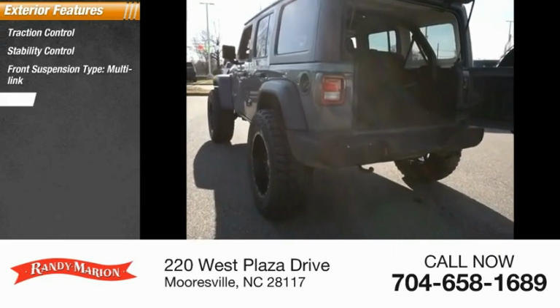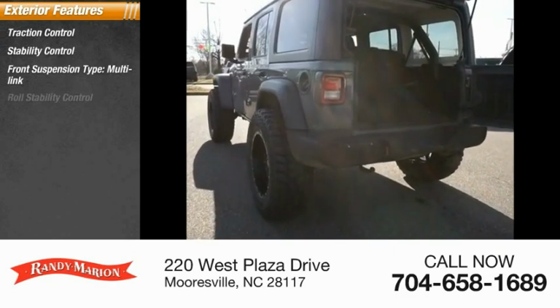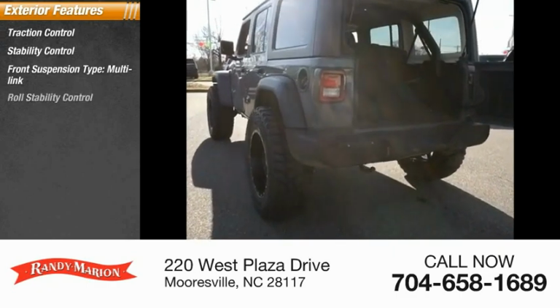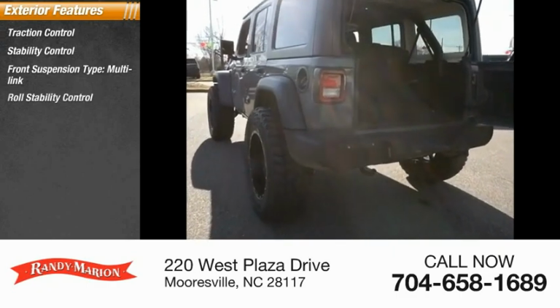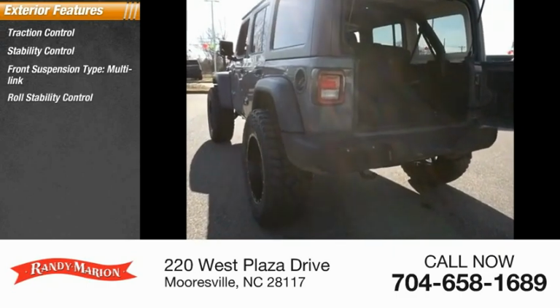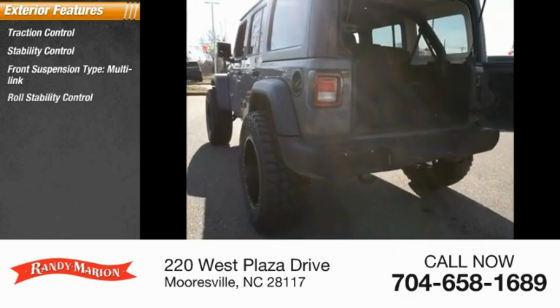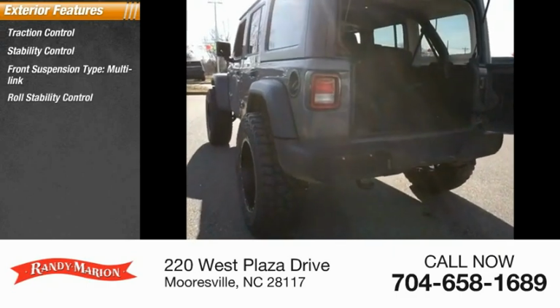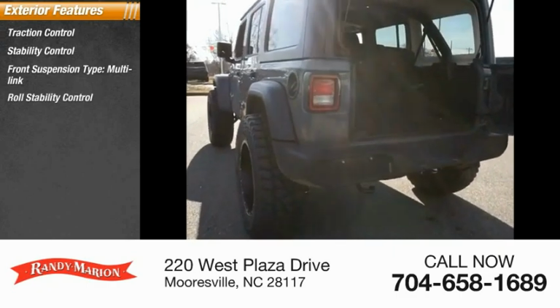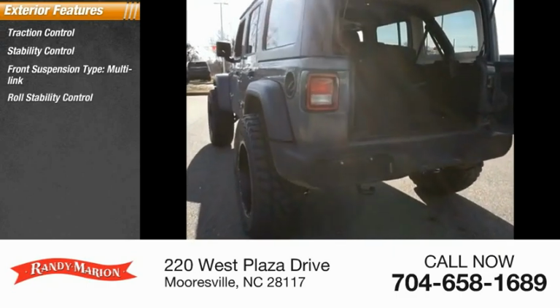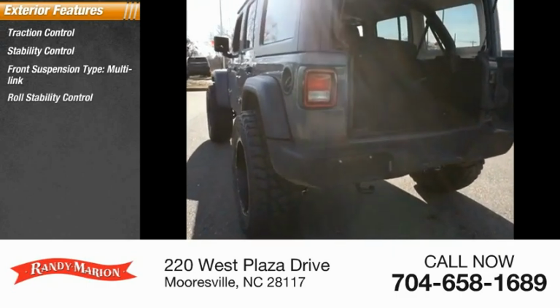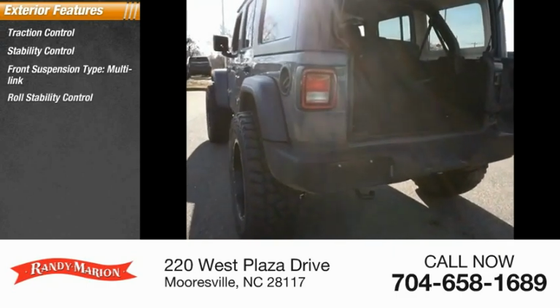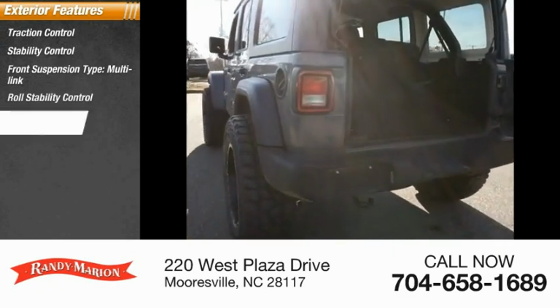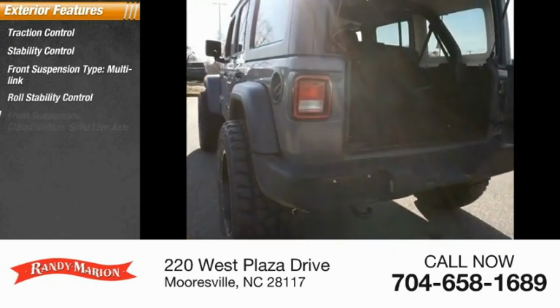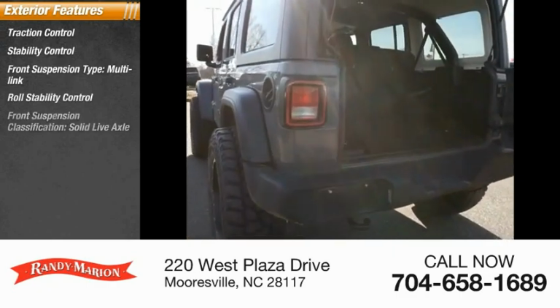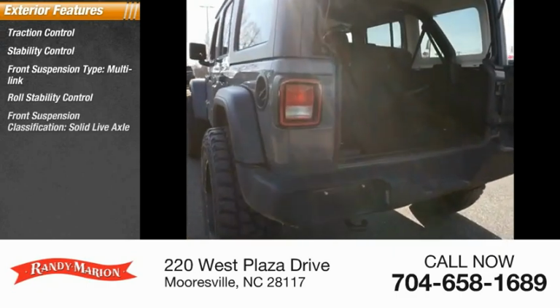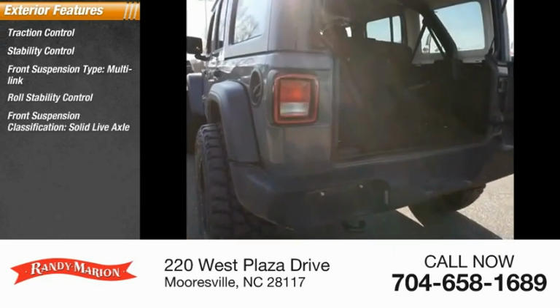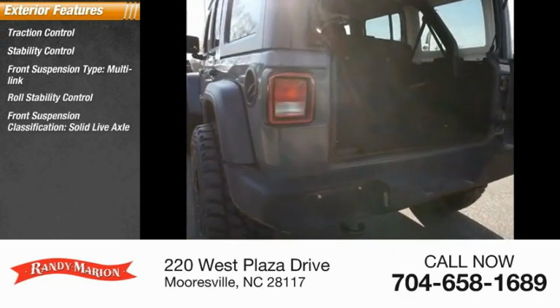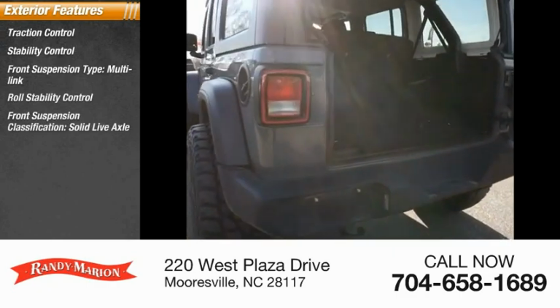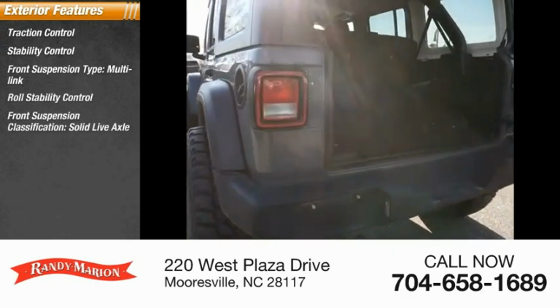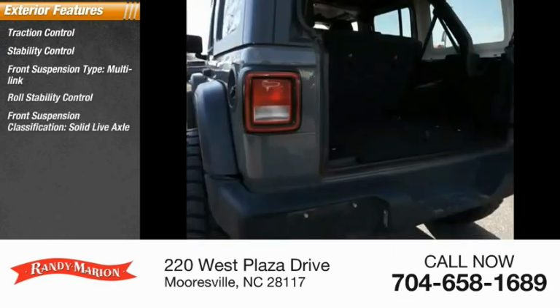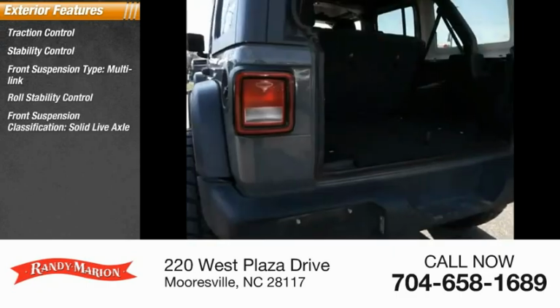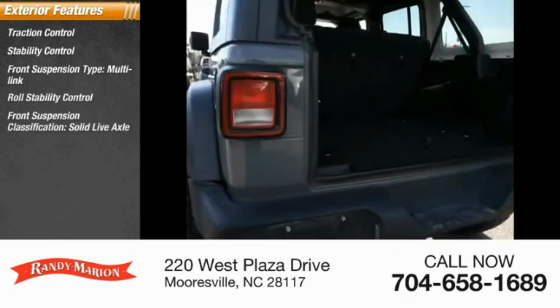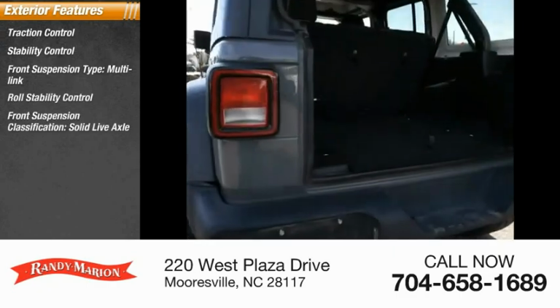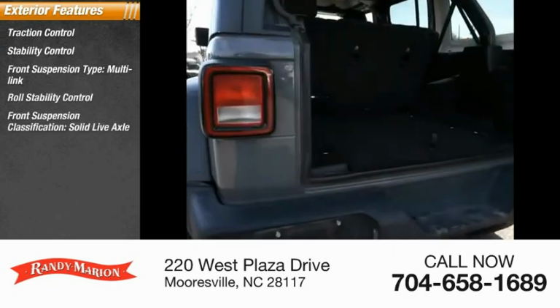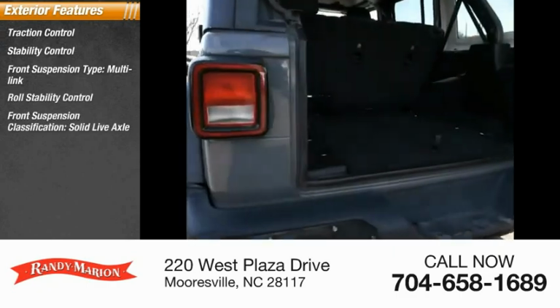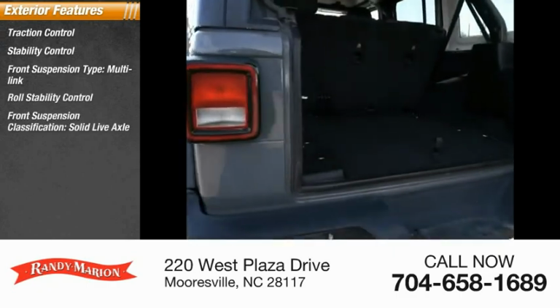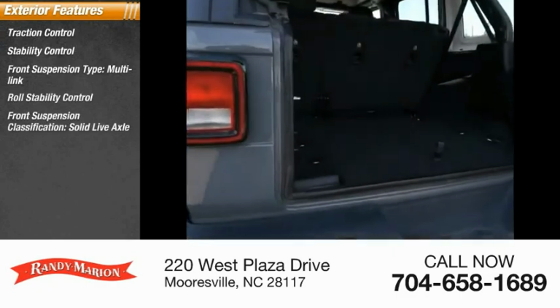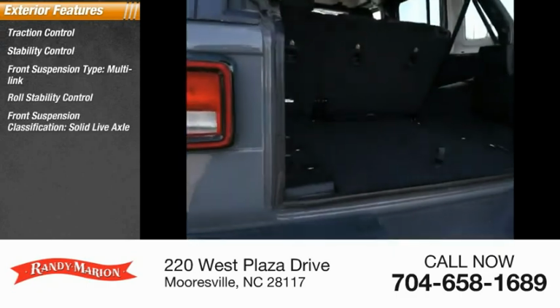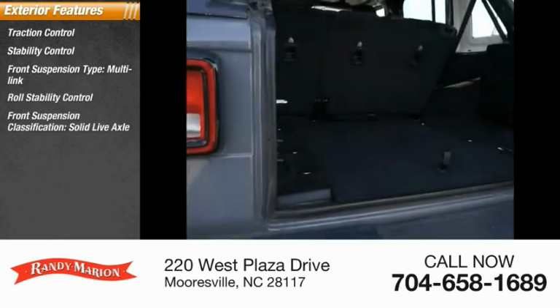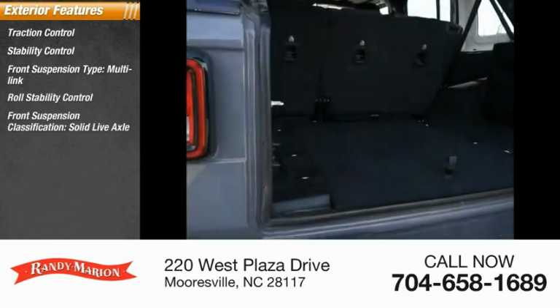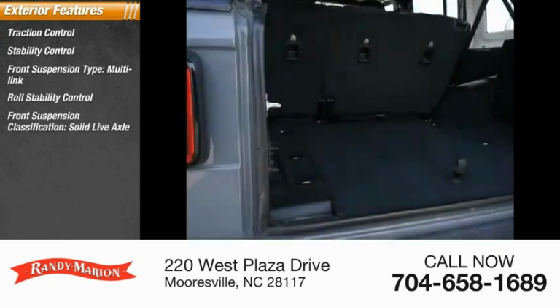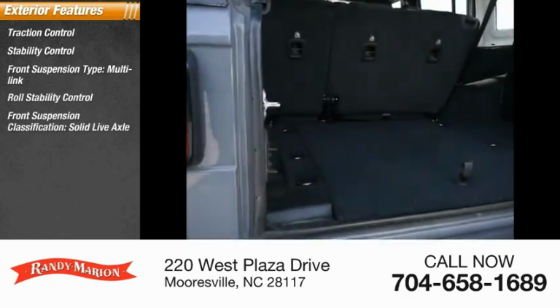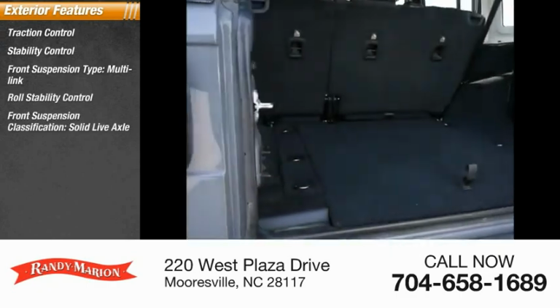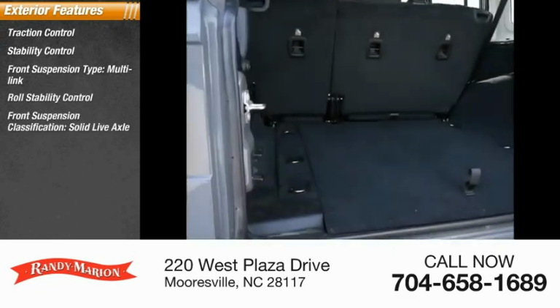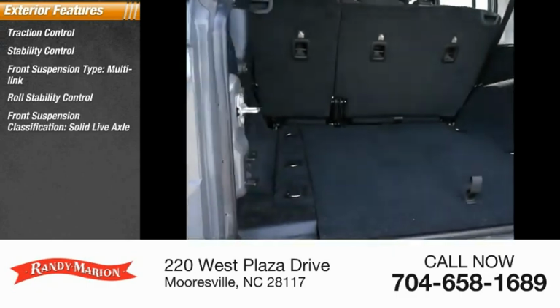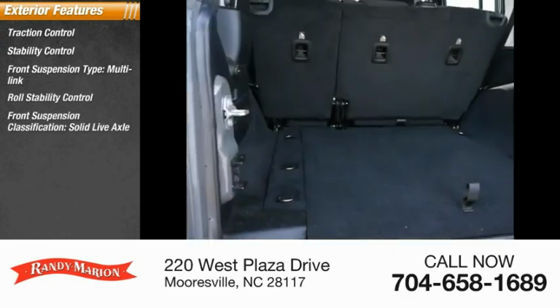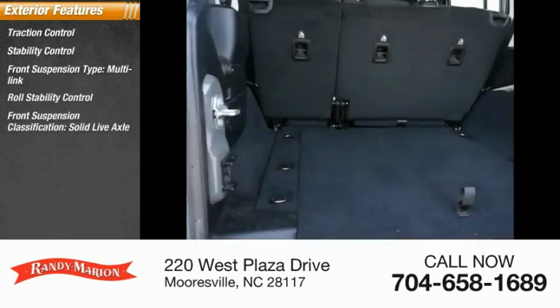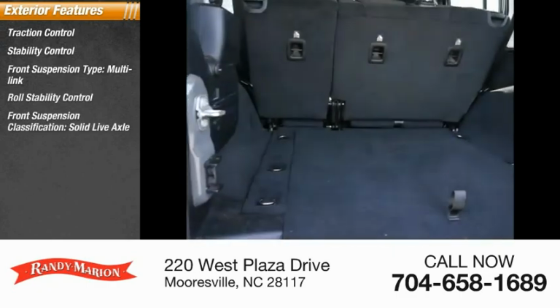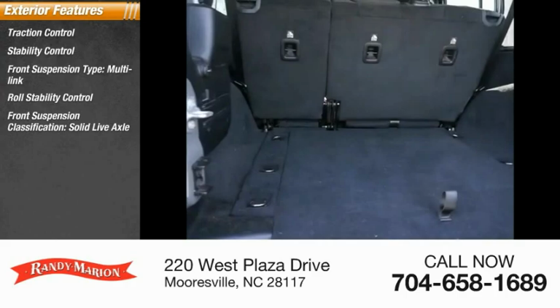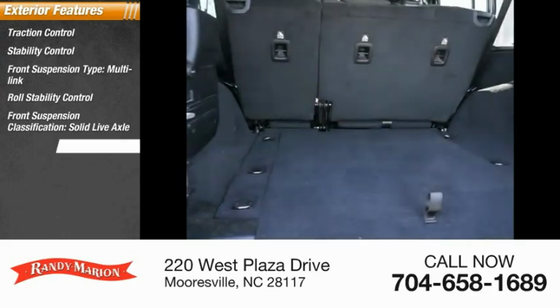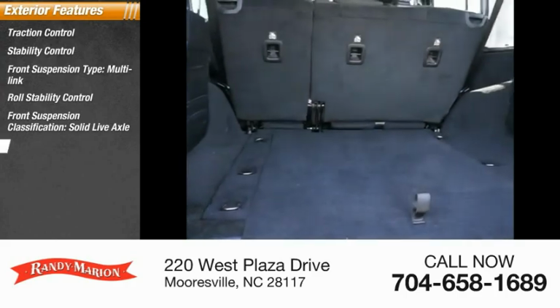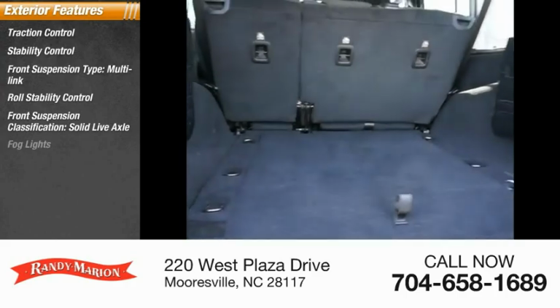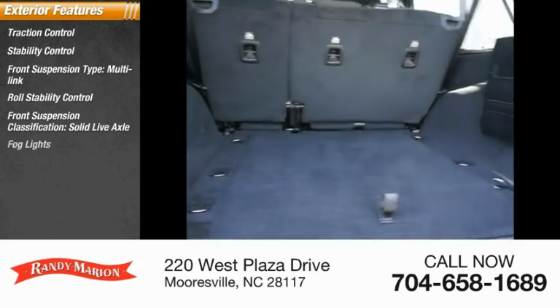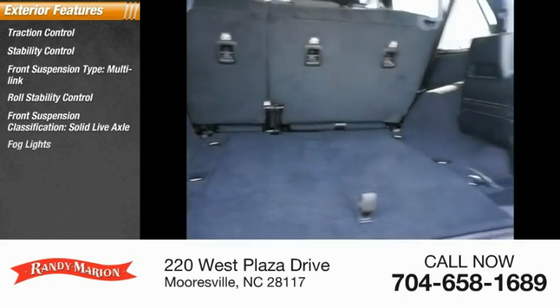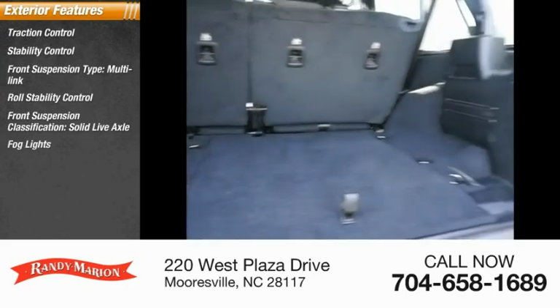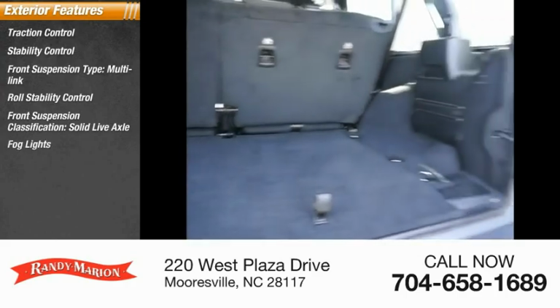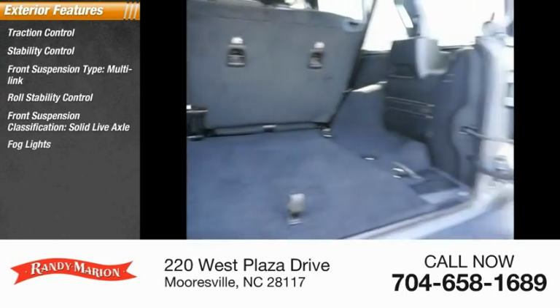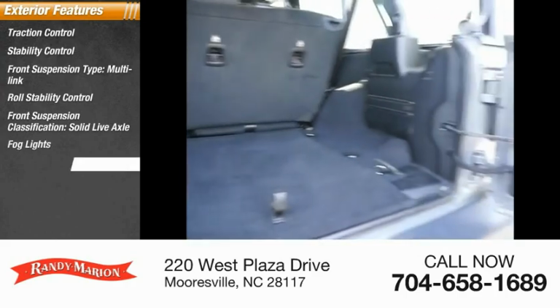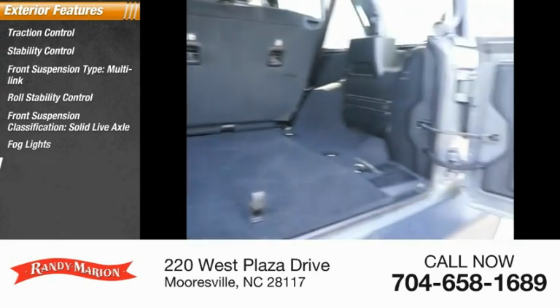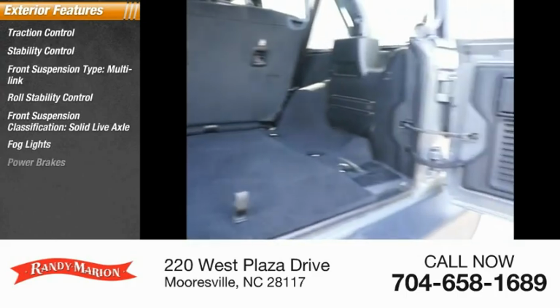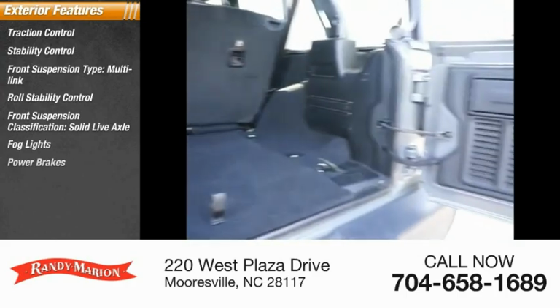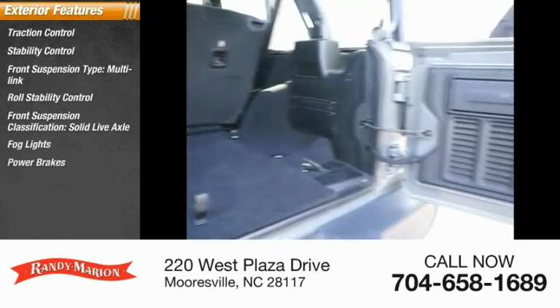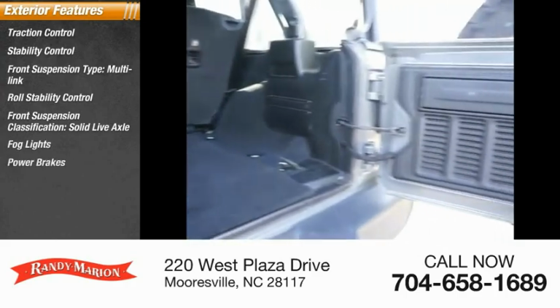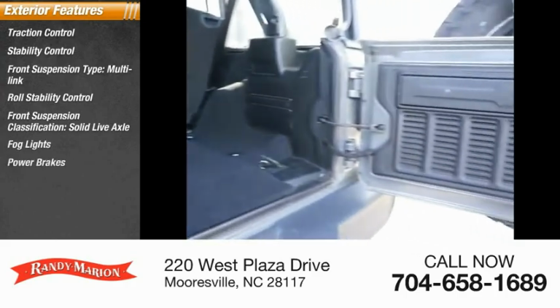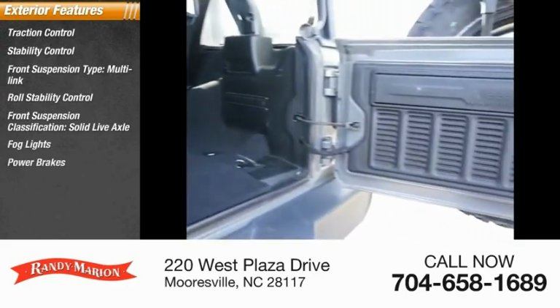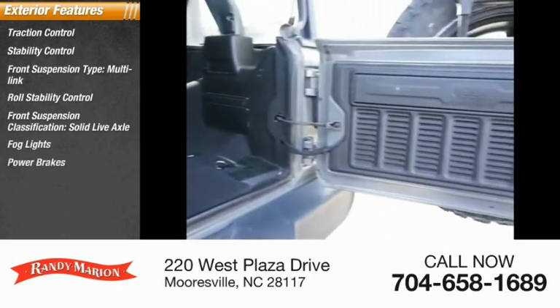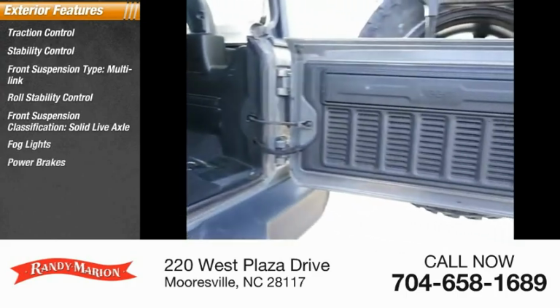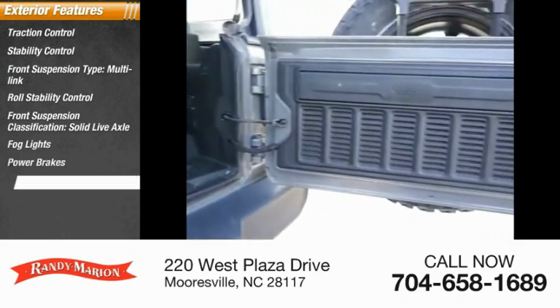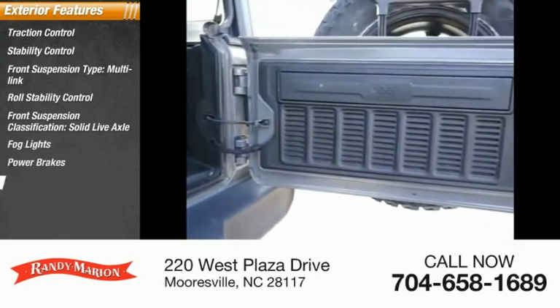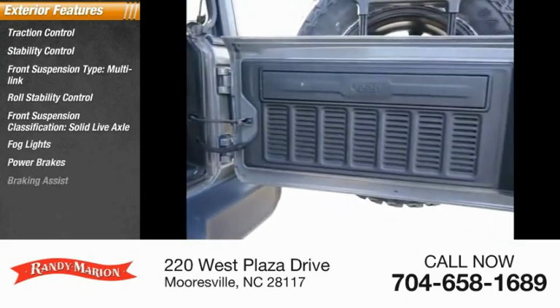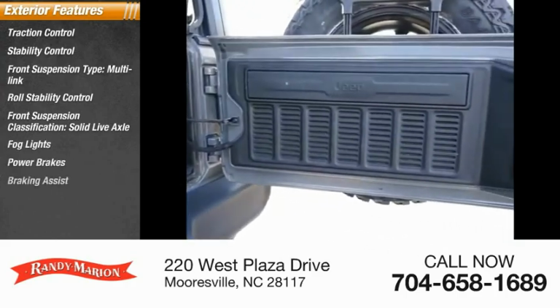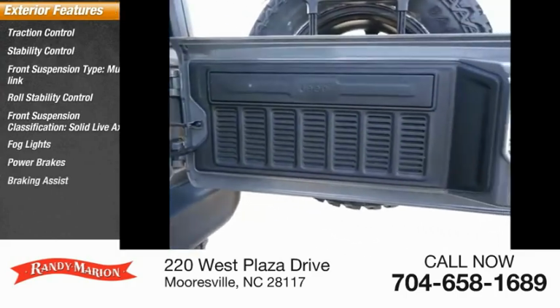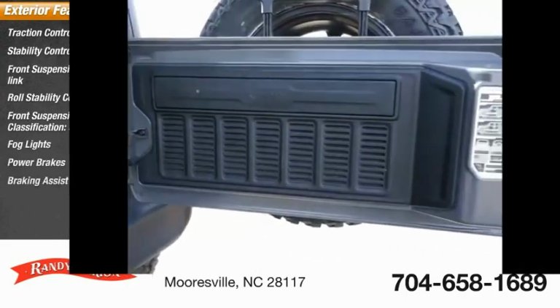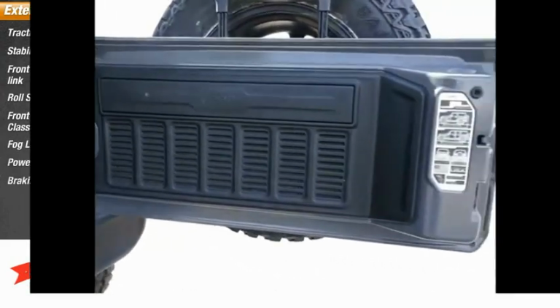Roll stability control, front suspension classification — solid live axle, fog lights, power brakes, and braking assist.